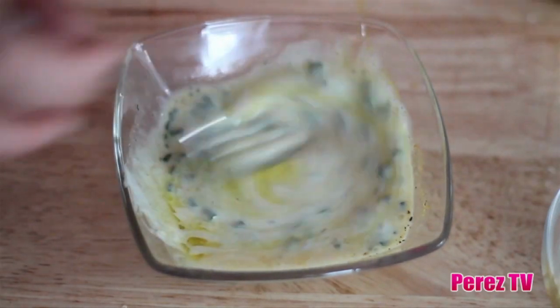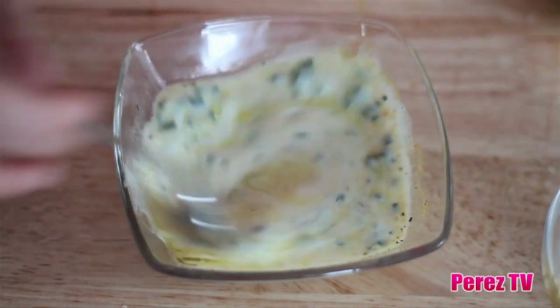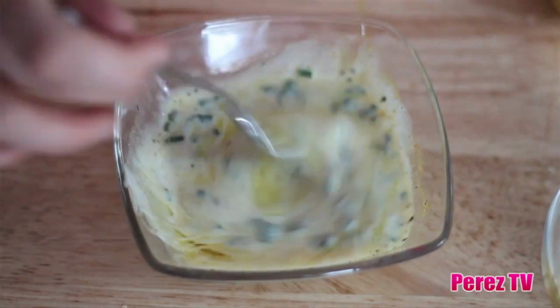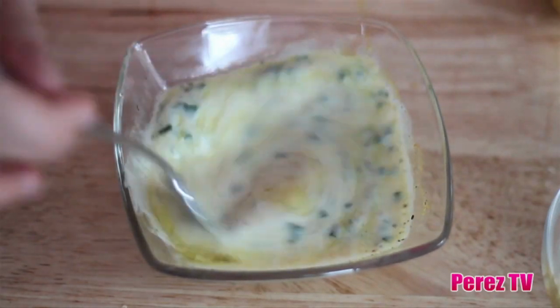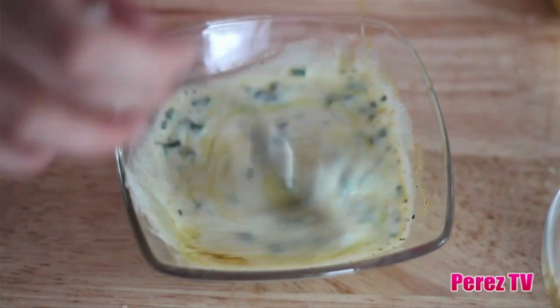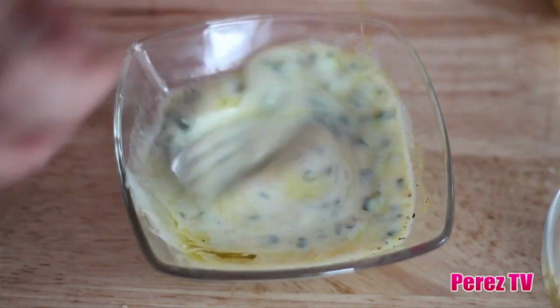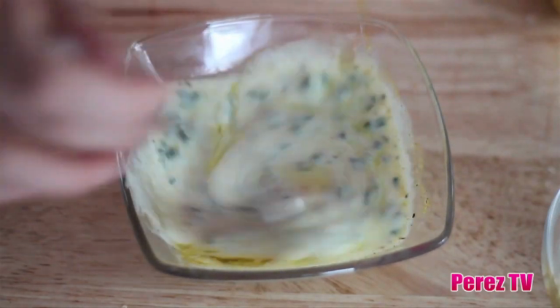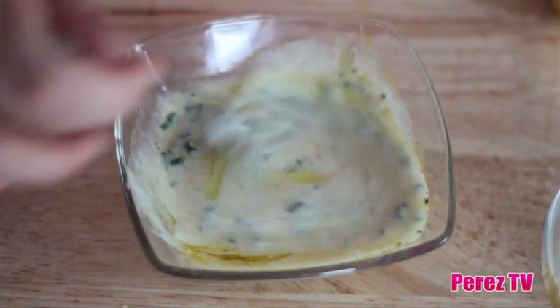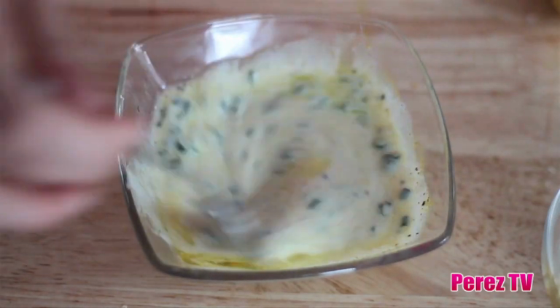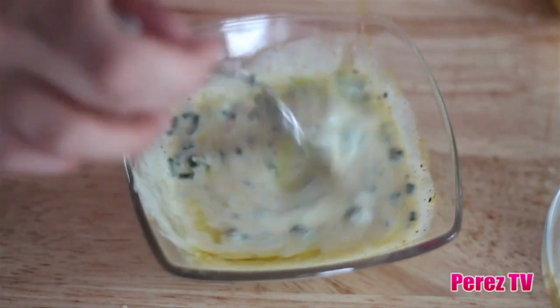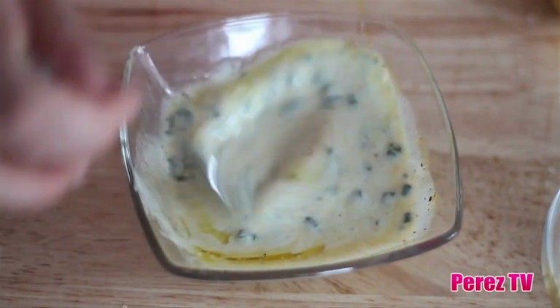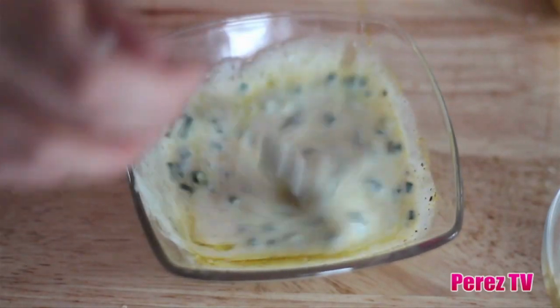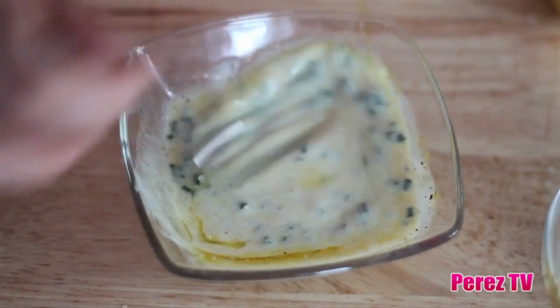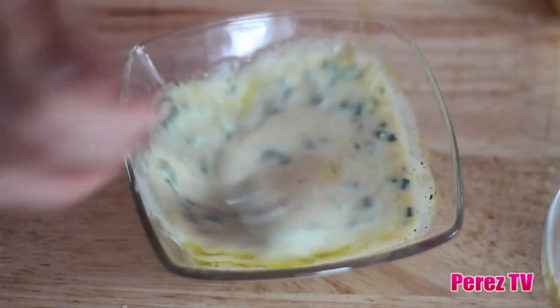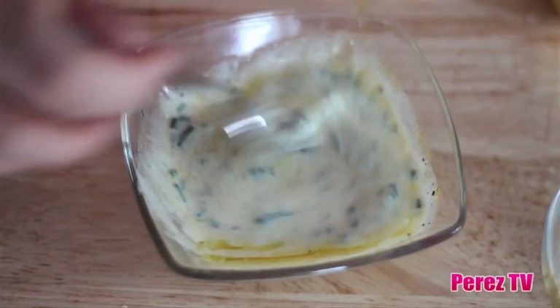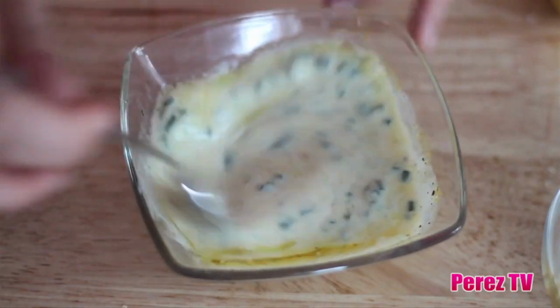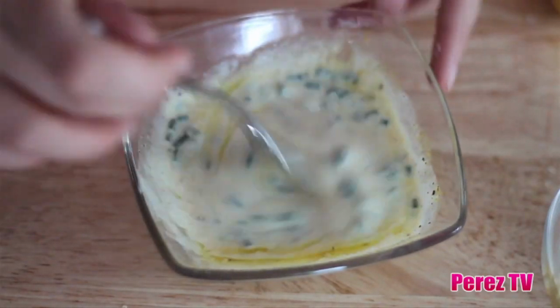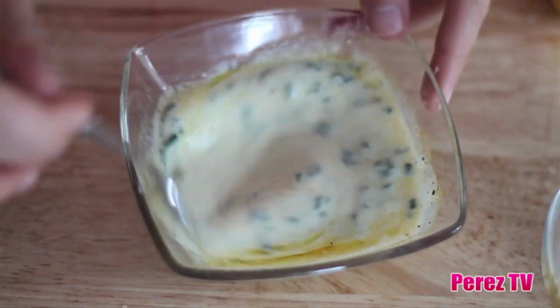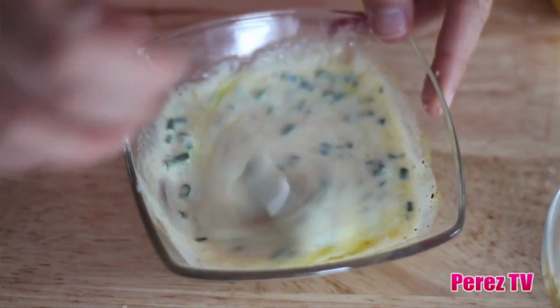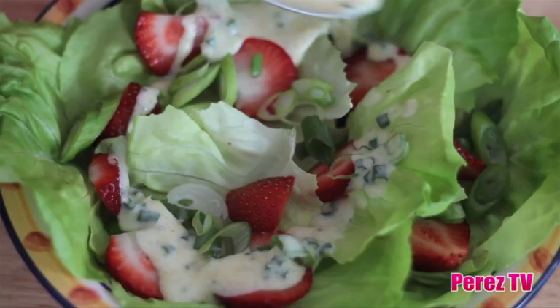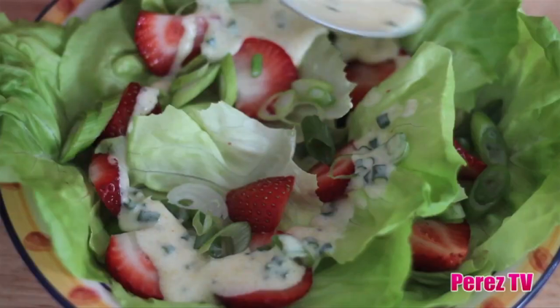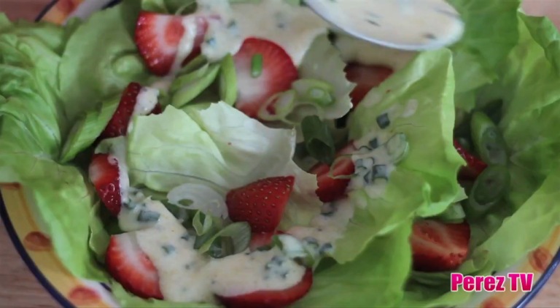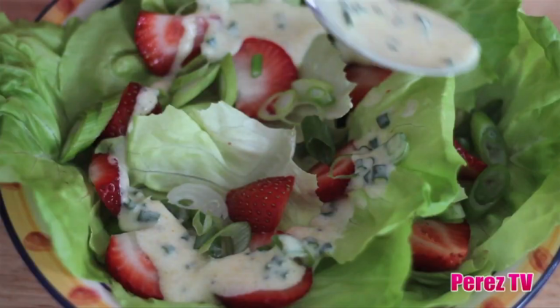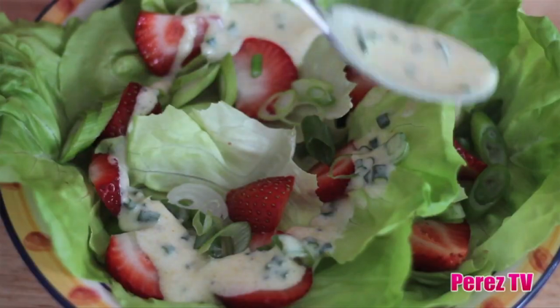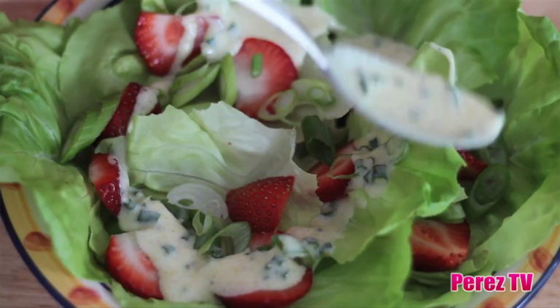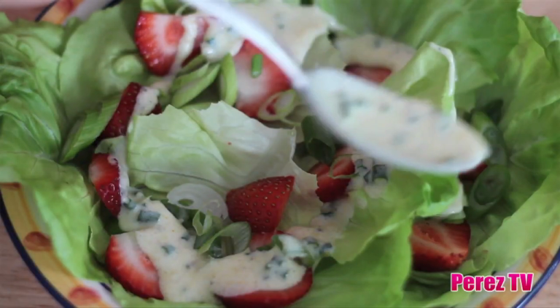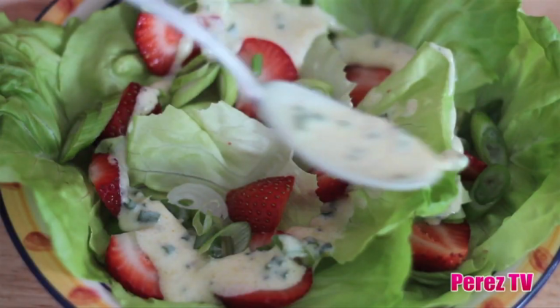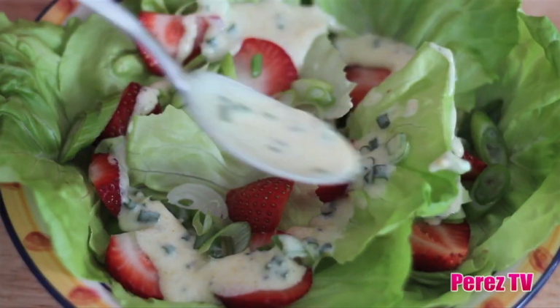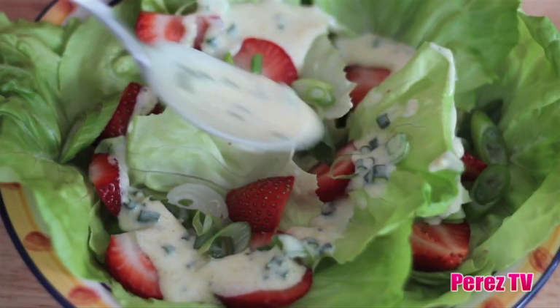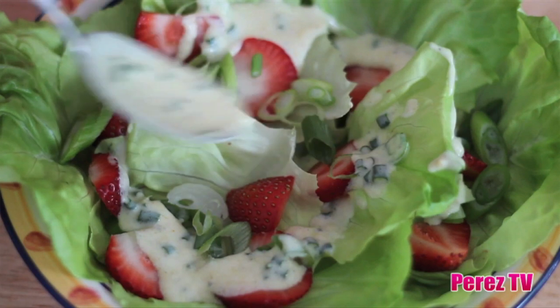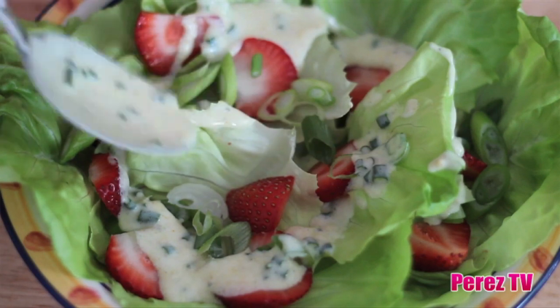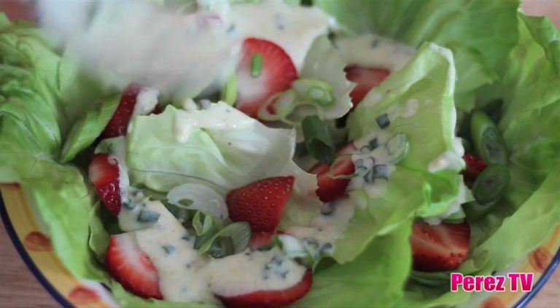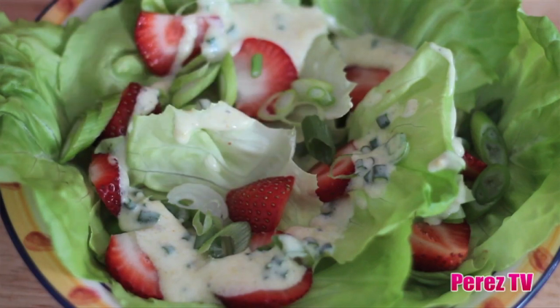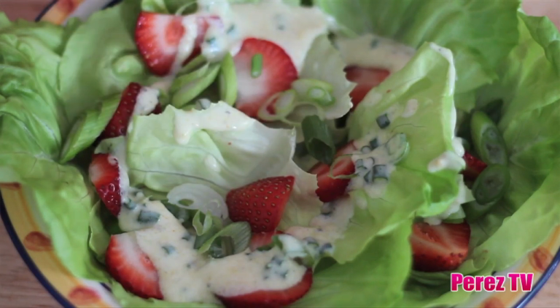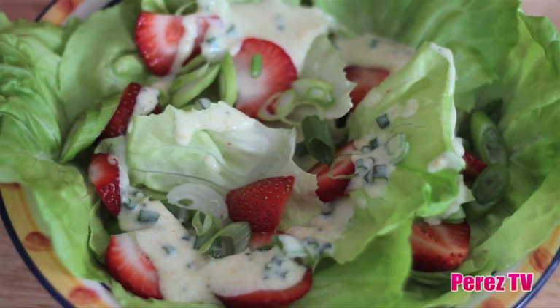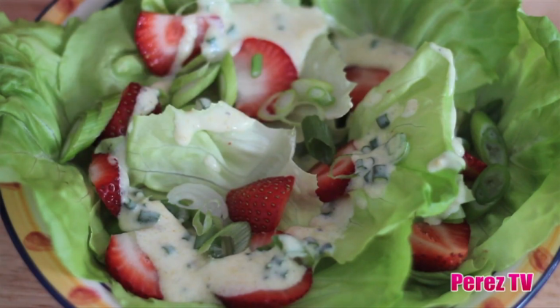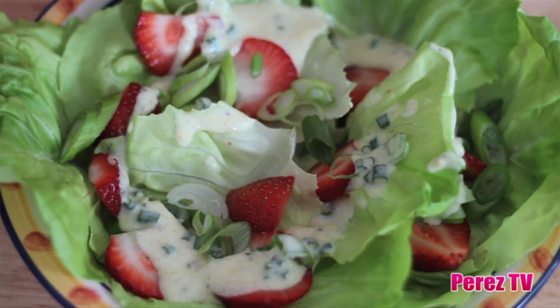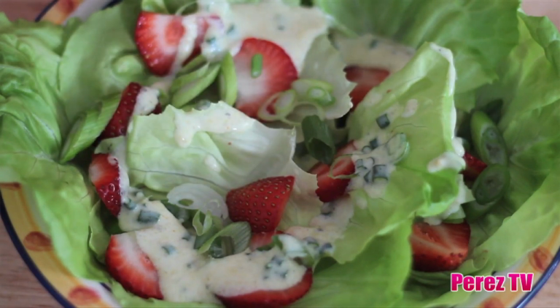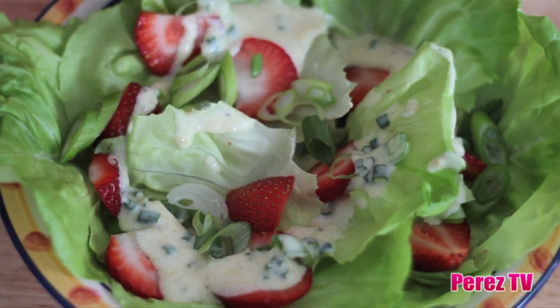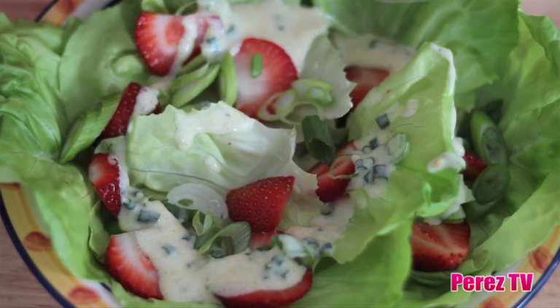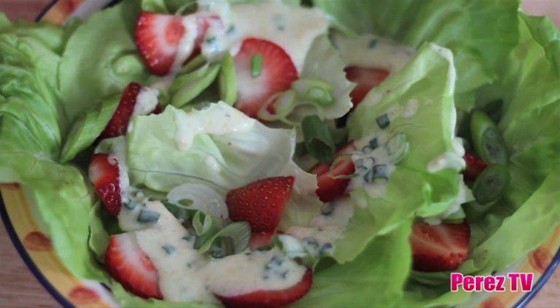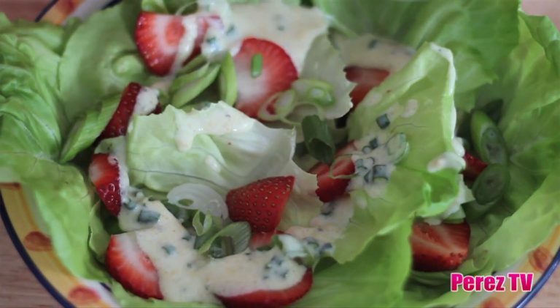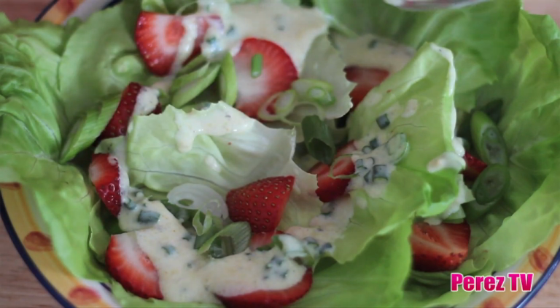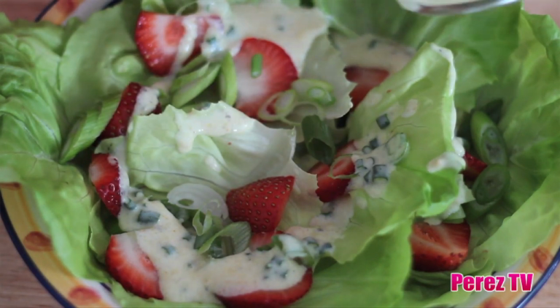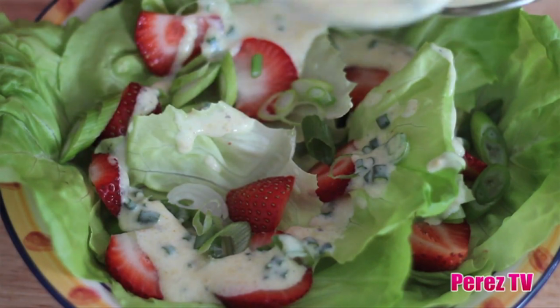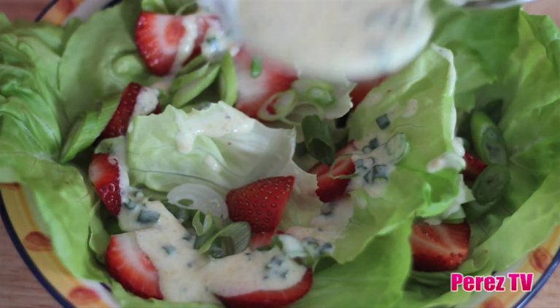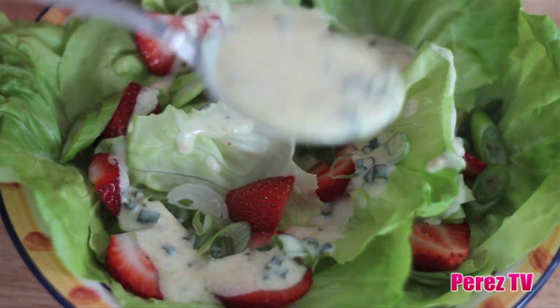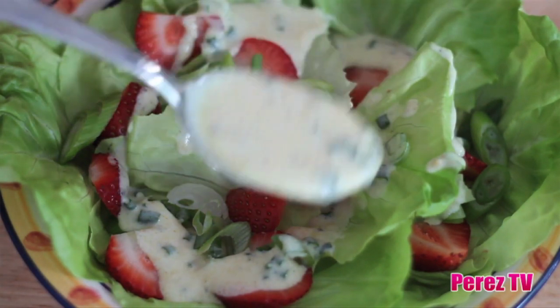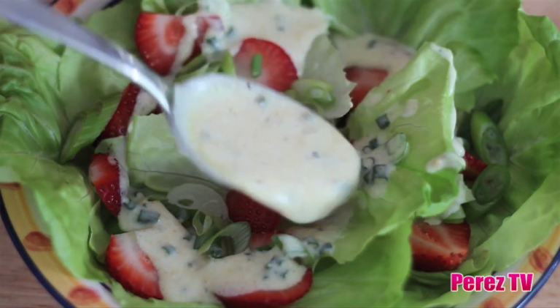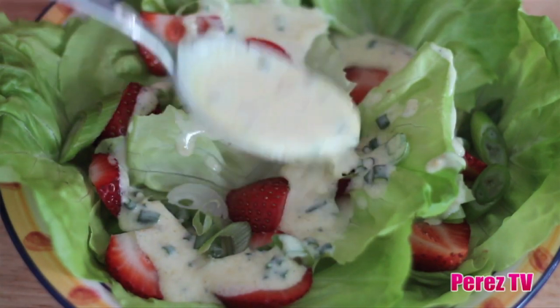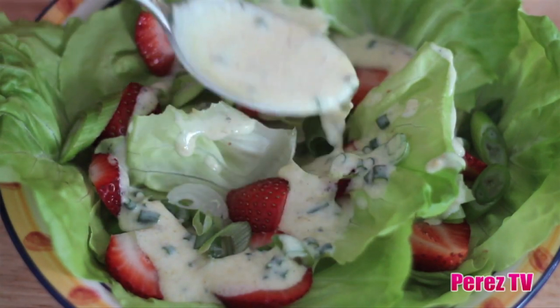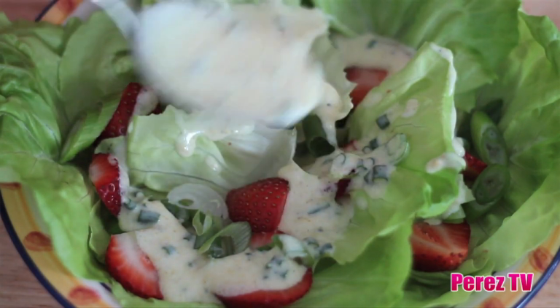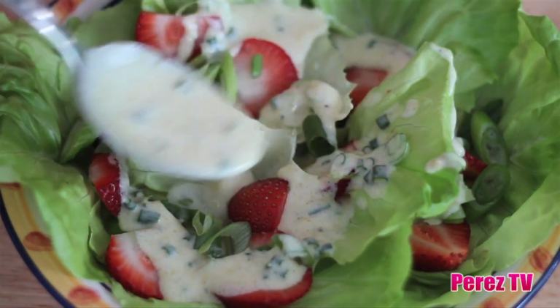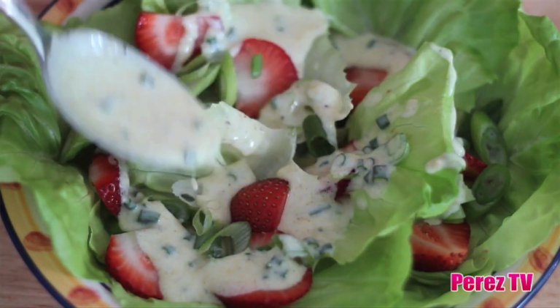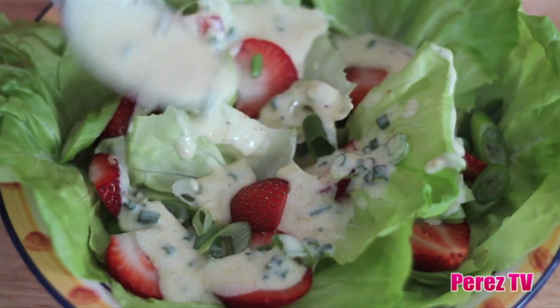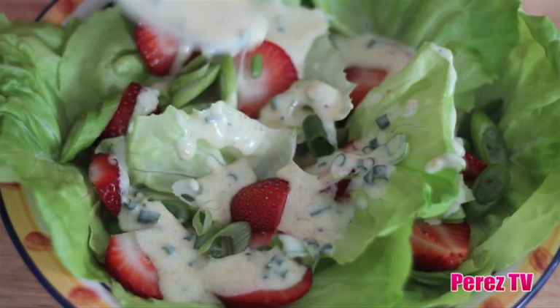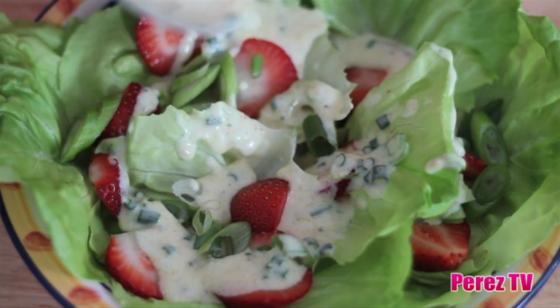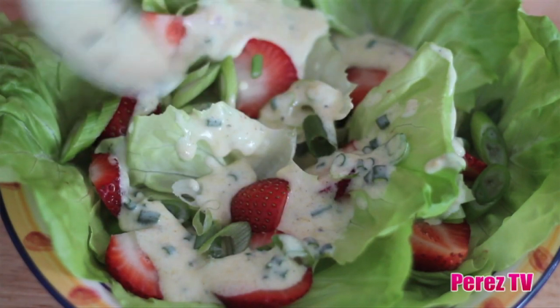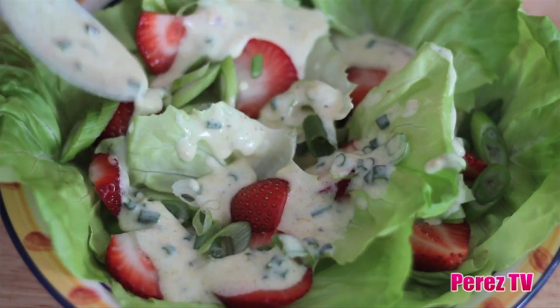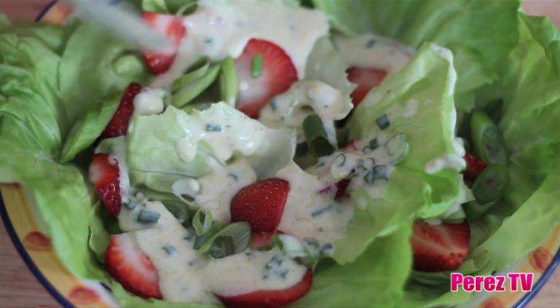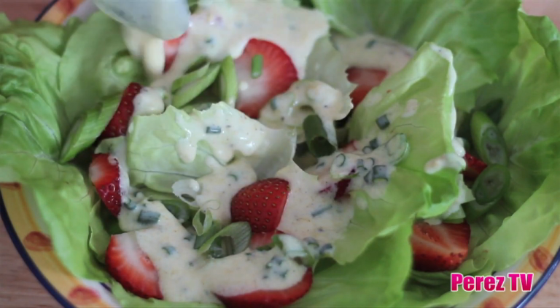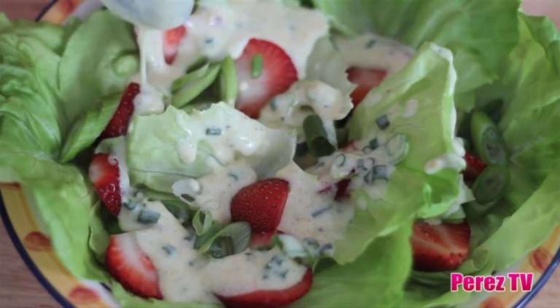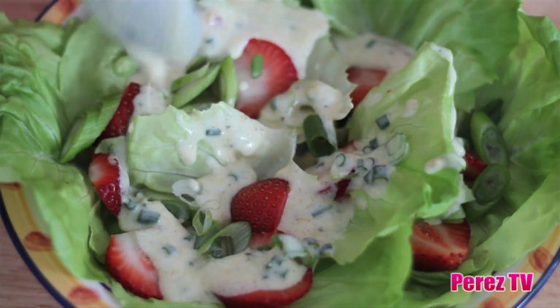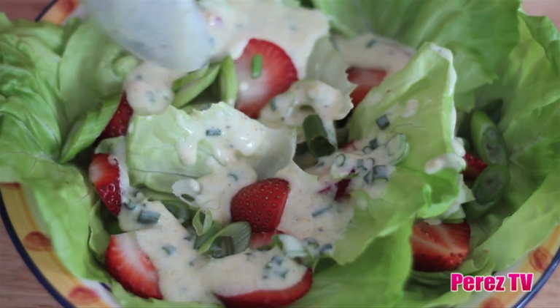Add a little salt and pepper and drizzle in two tablespoons of extra virgin olive oil. Mix until completely combined. I love to pair this curried yogurt dressing with really bright, crunchy summer flavours.